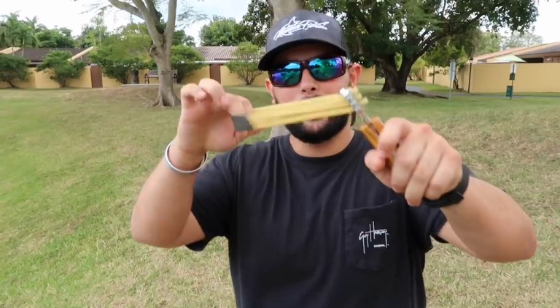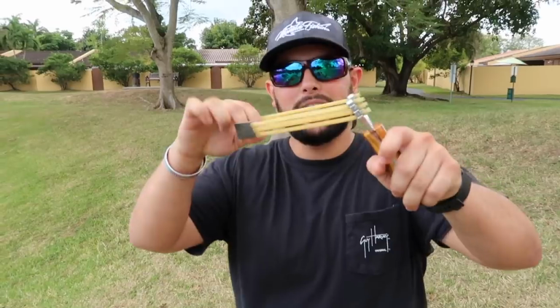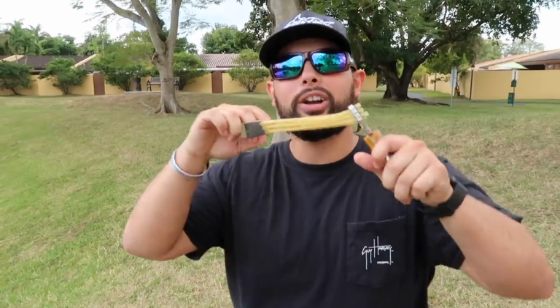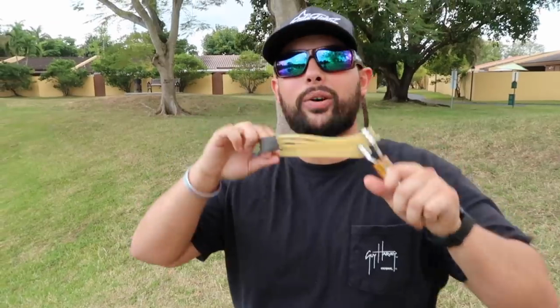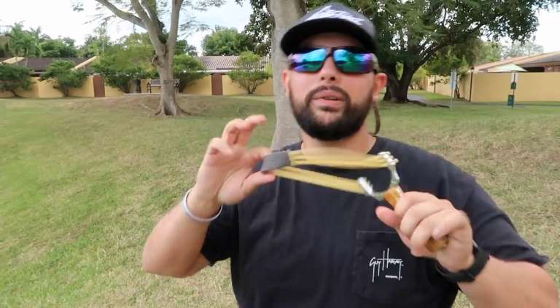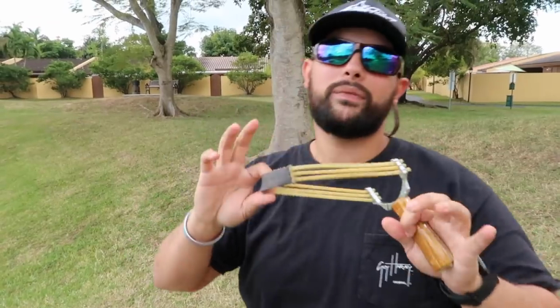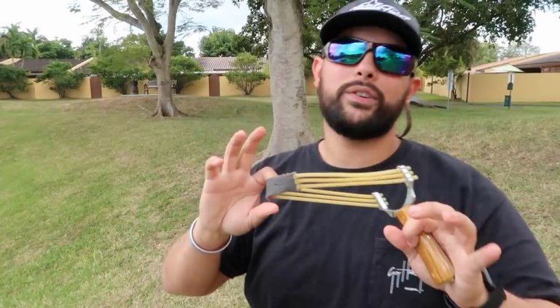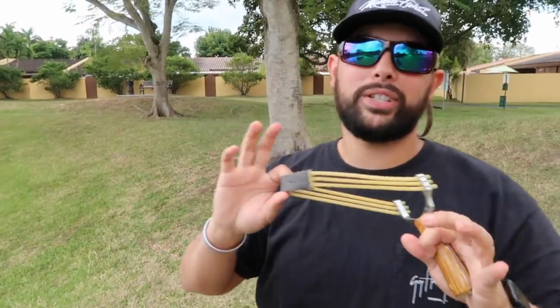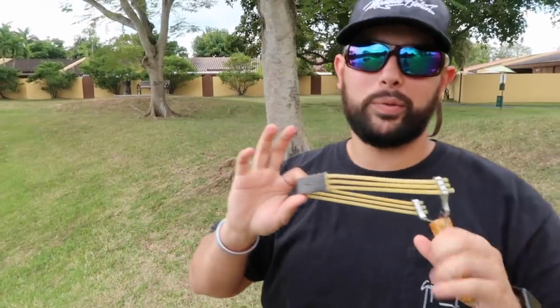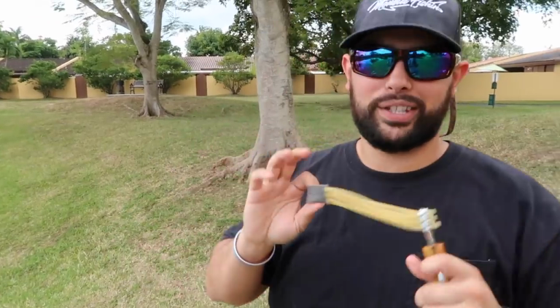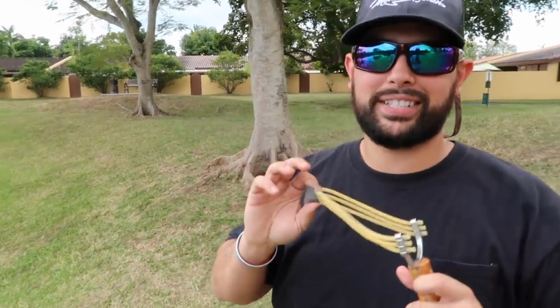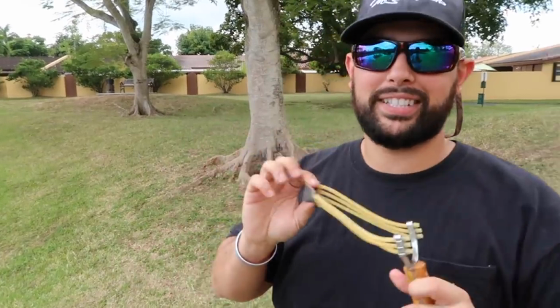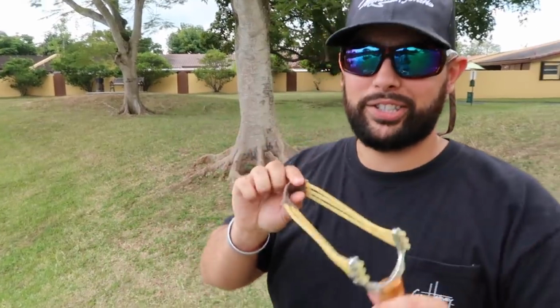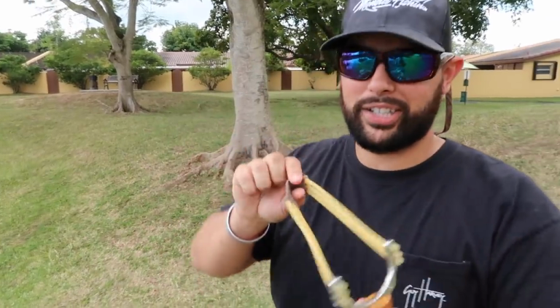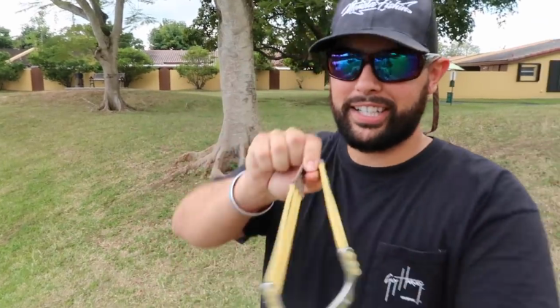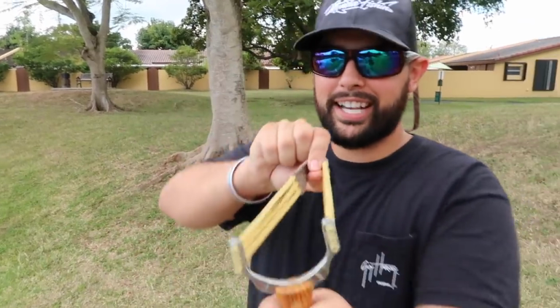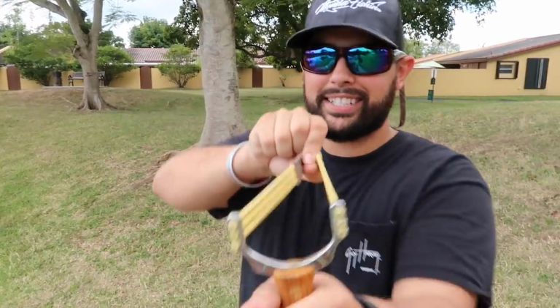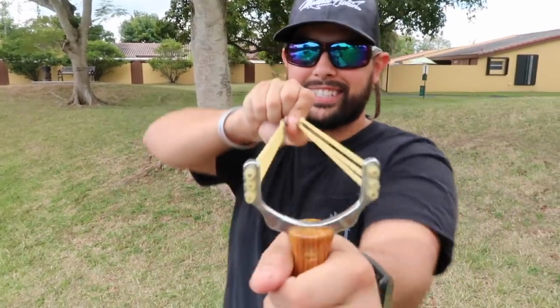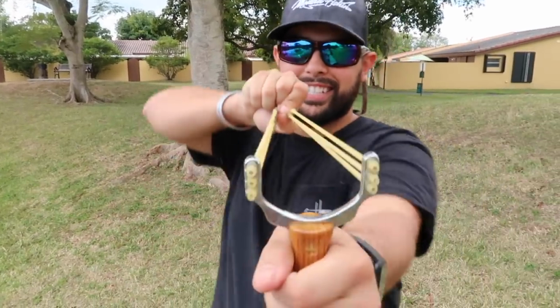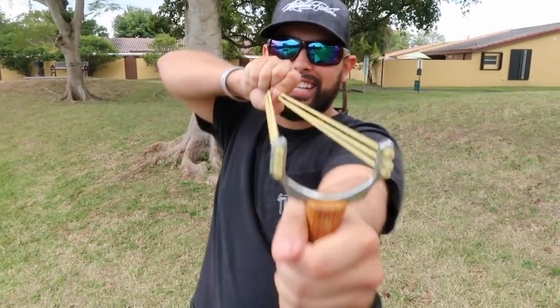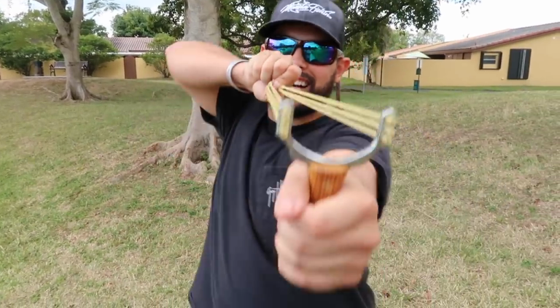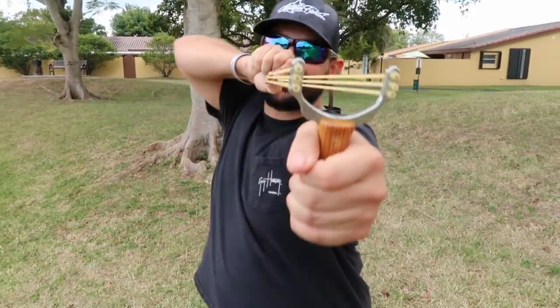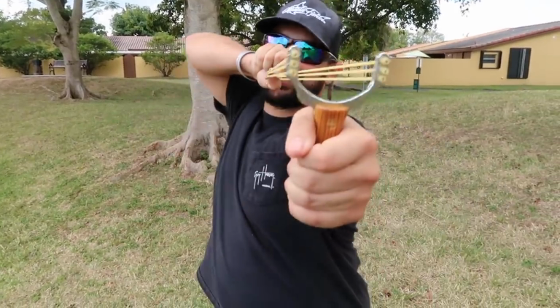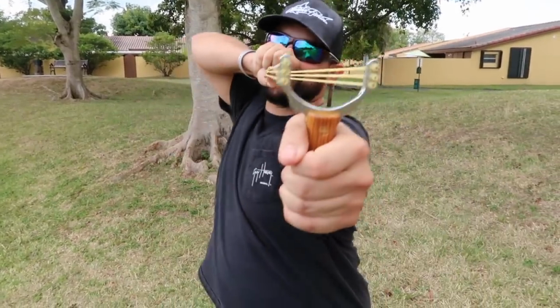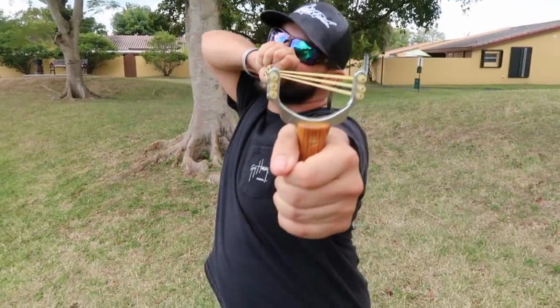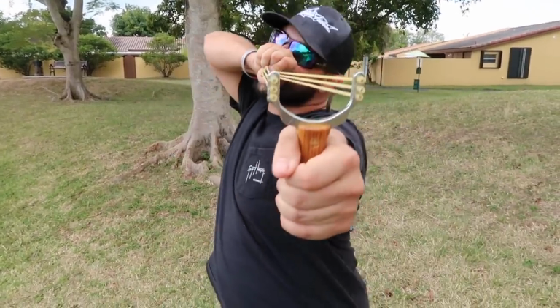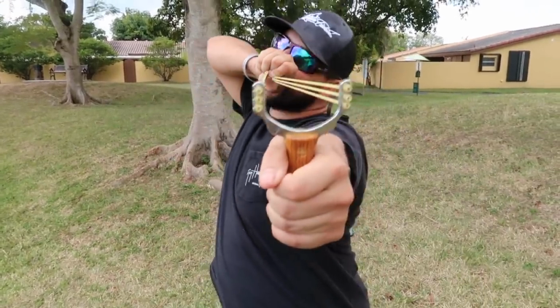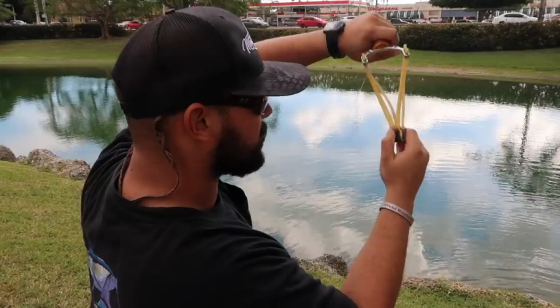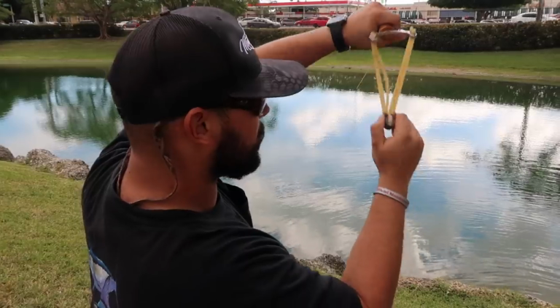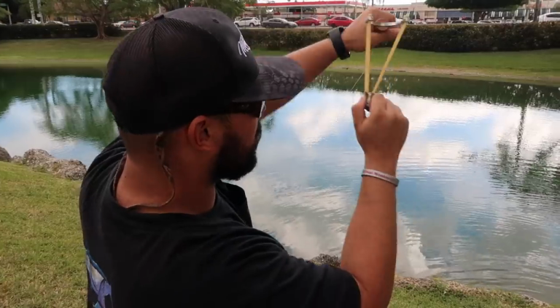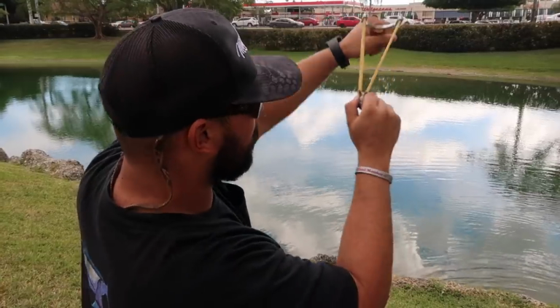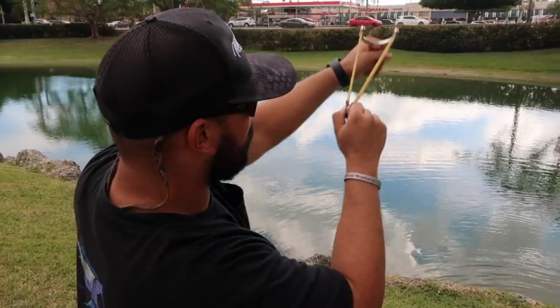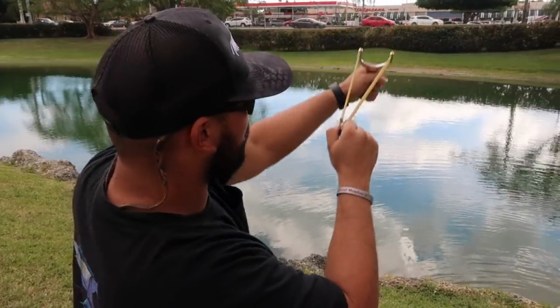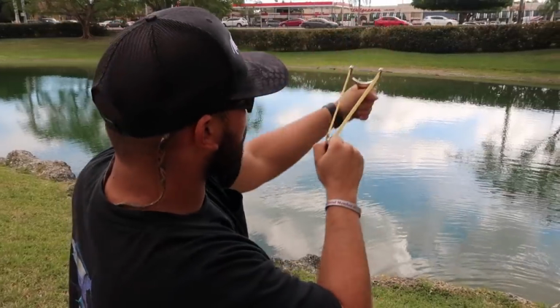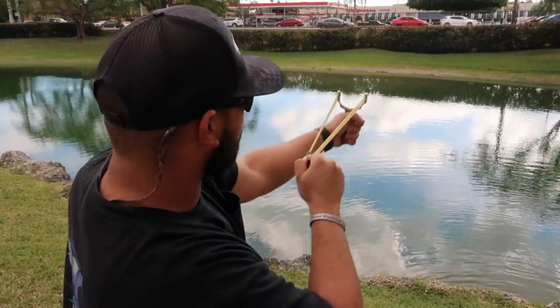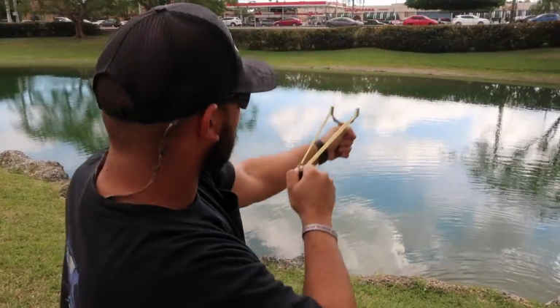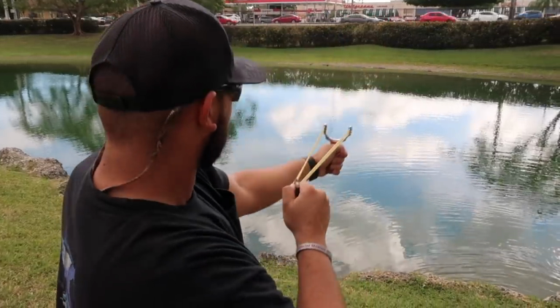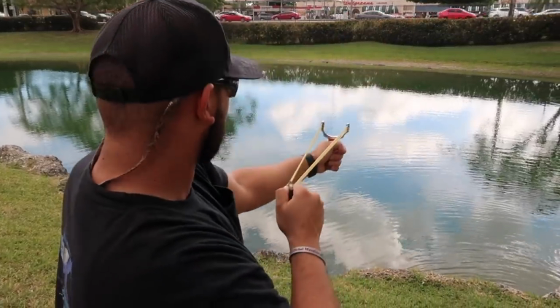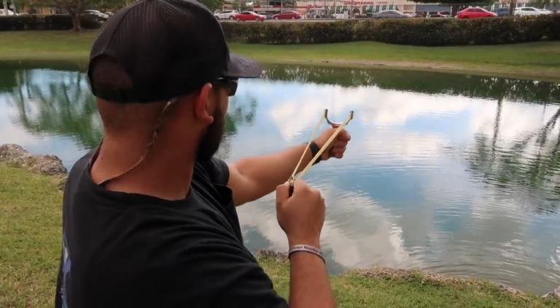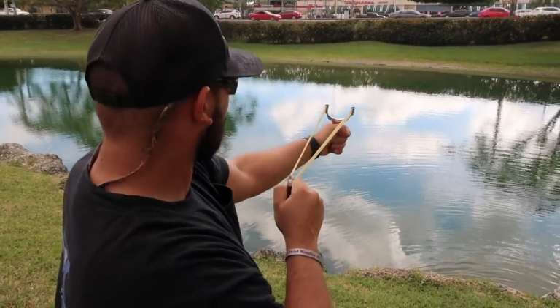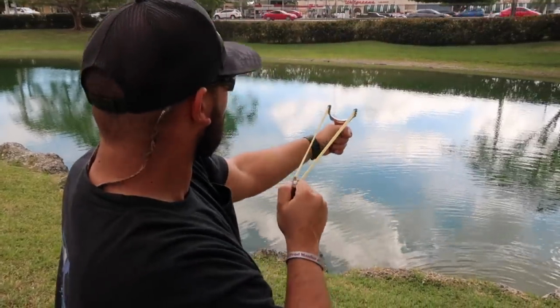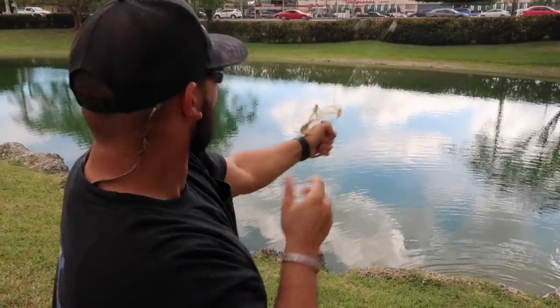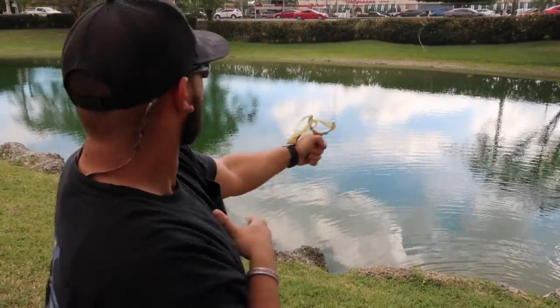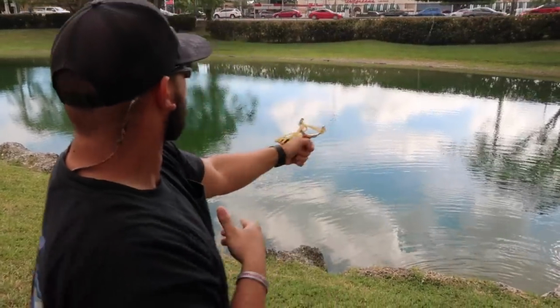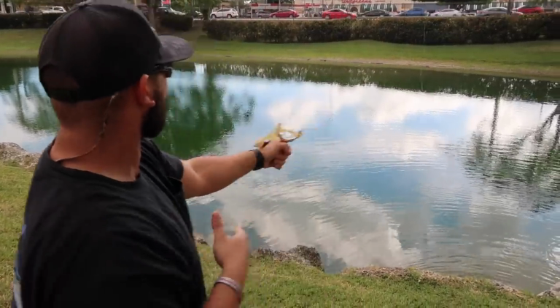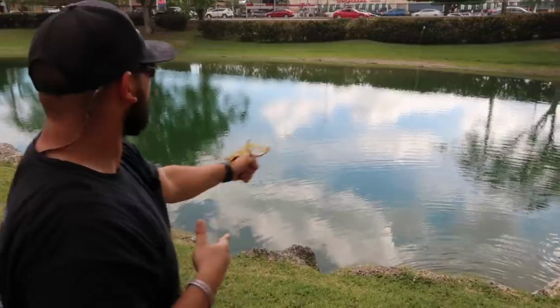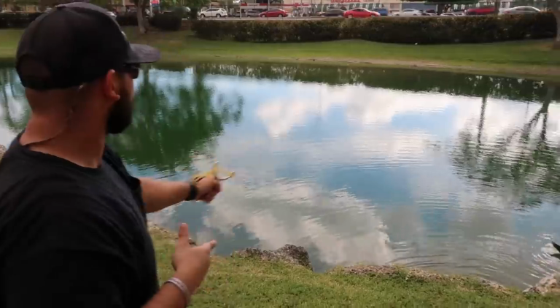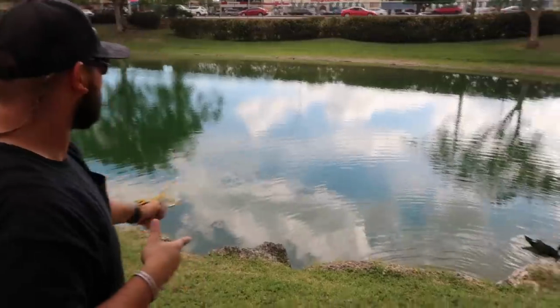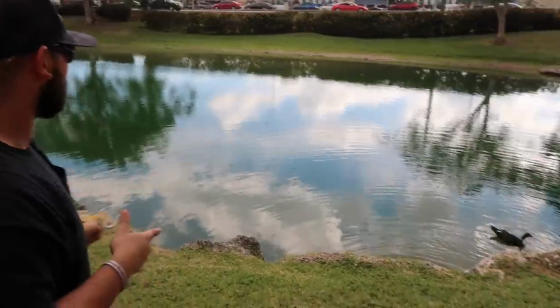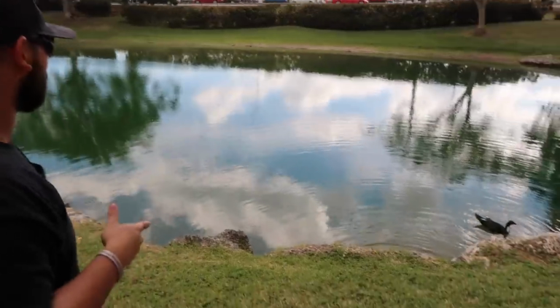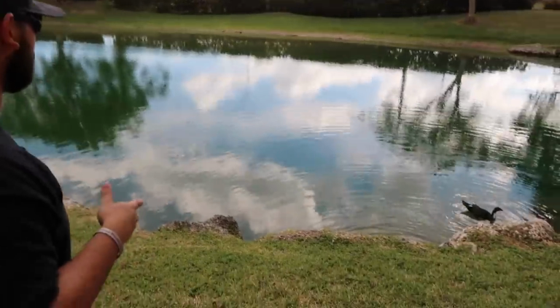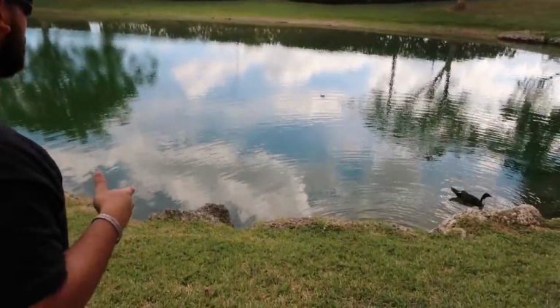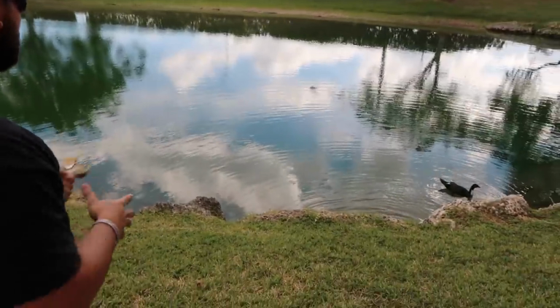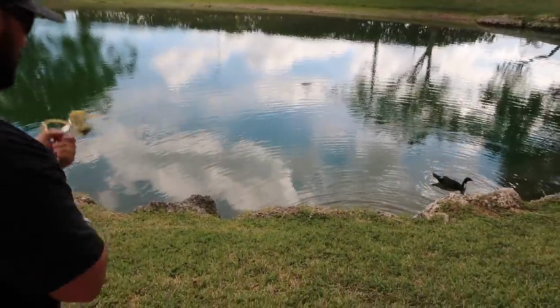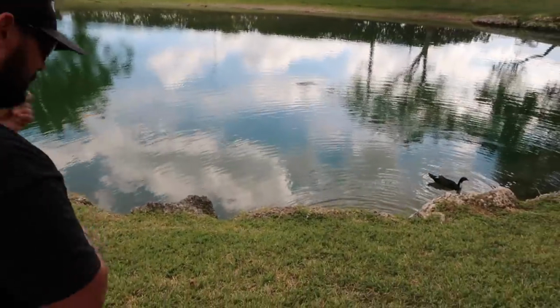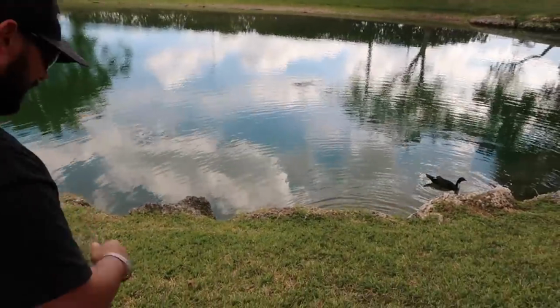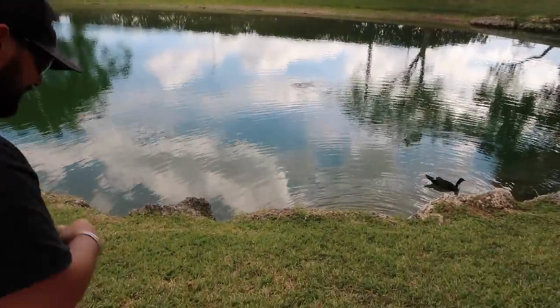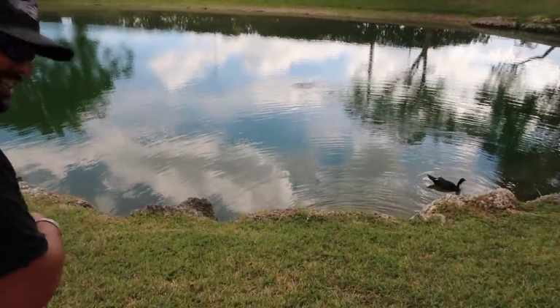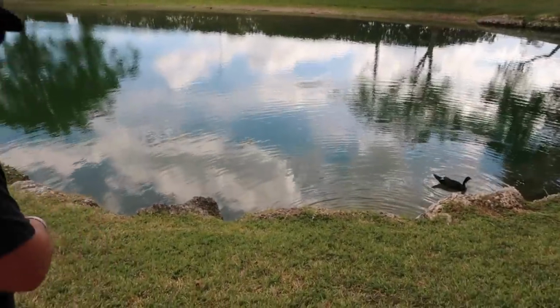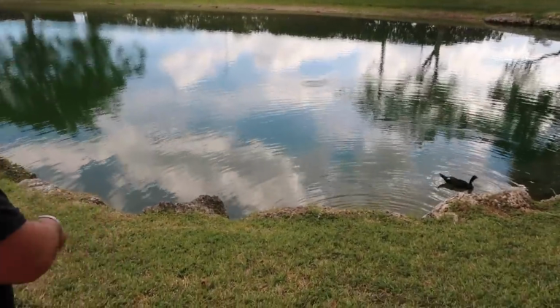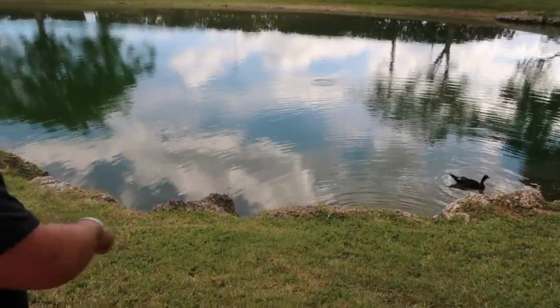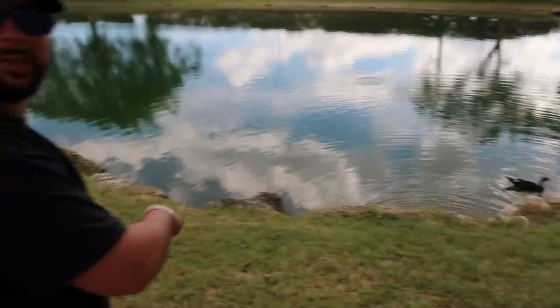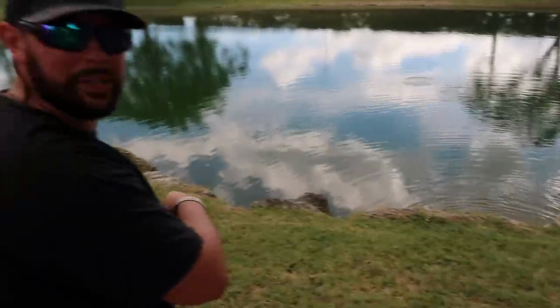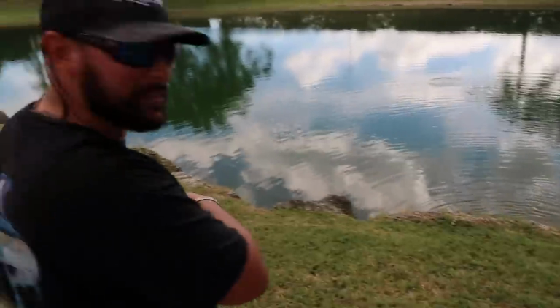We are going fishing with the slingshot. Yes, a slingshot. So here we go. 1, 2, 3. Send that thing to the moon.